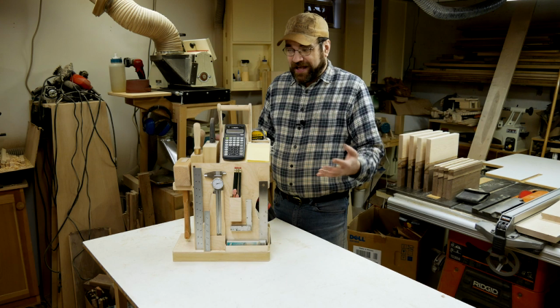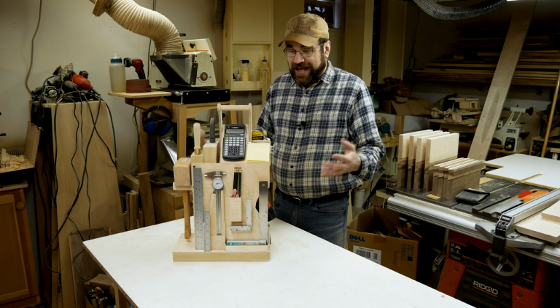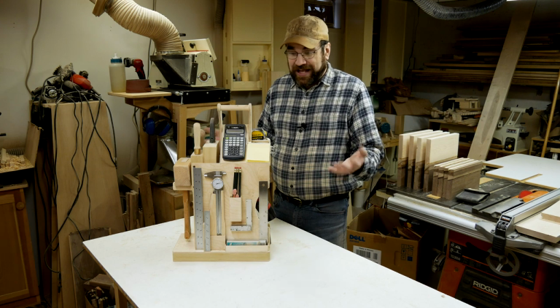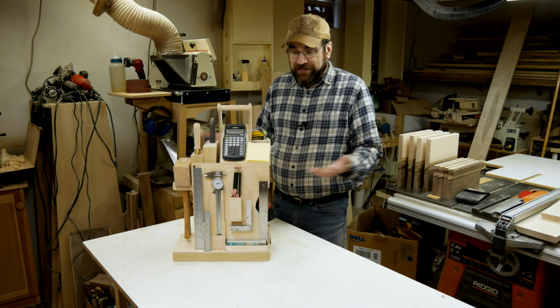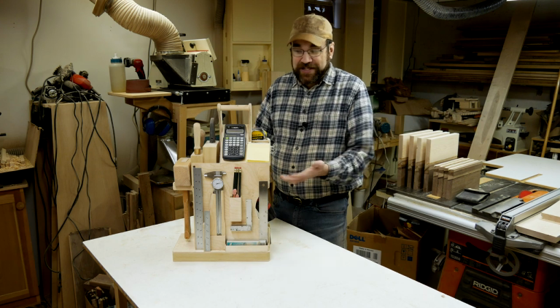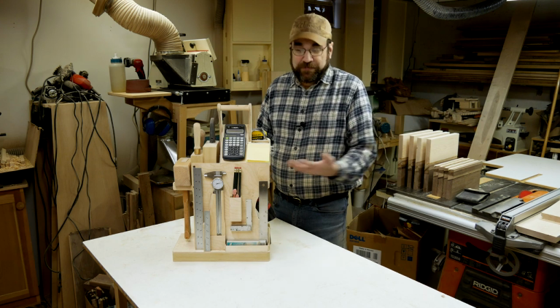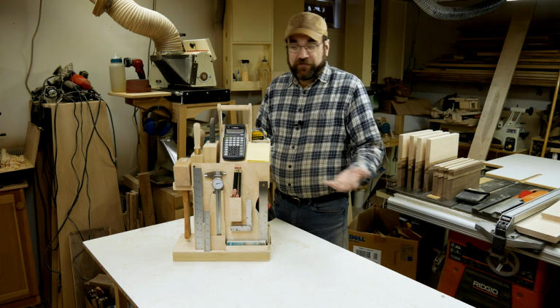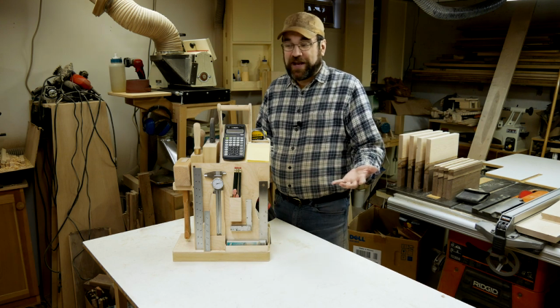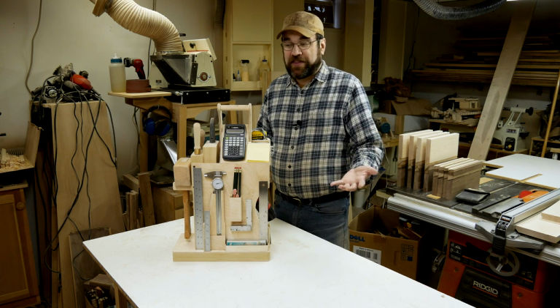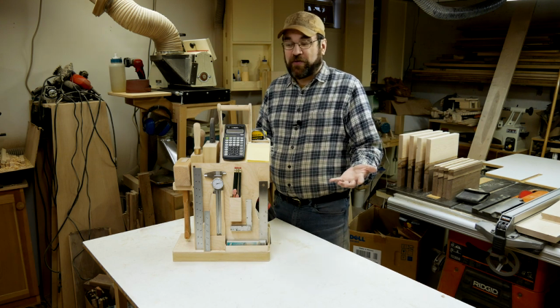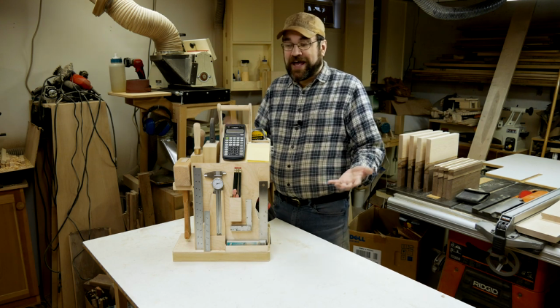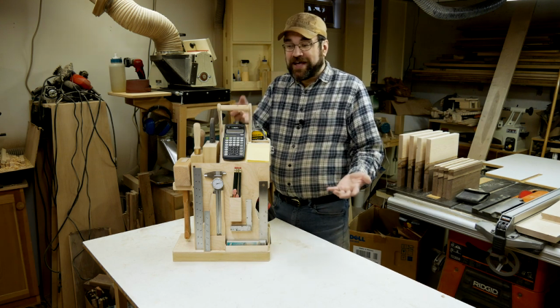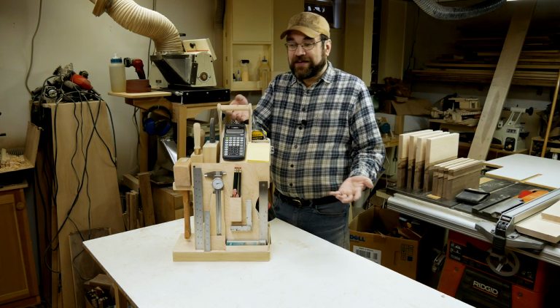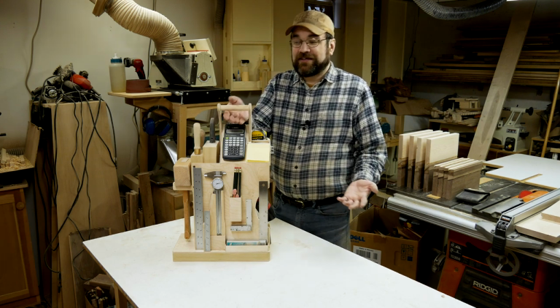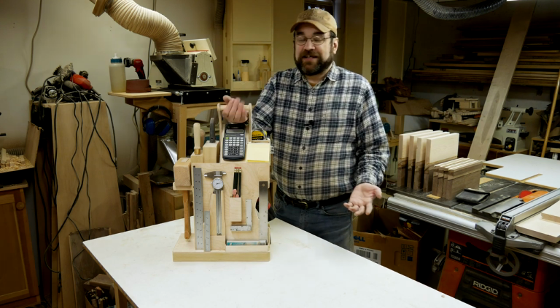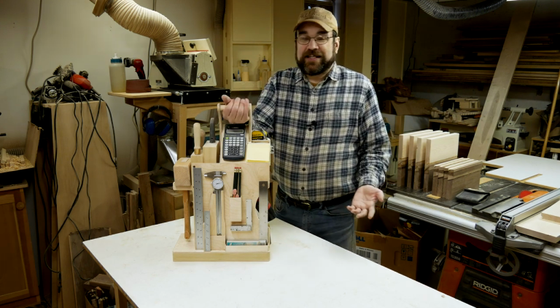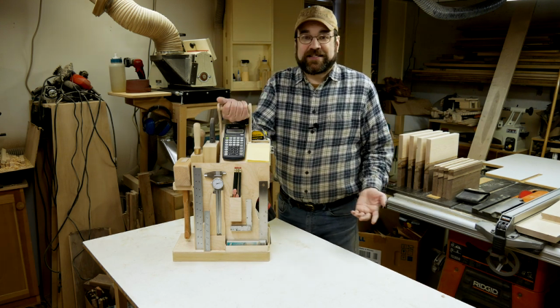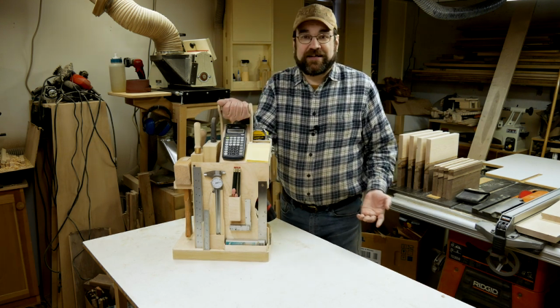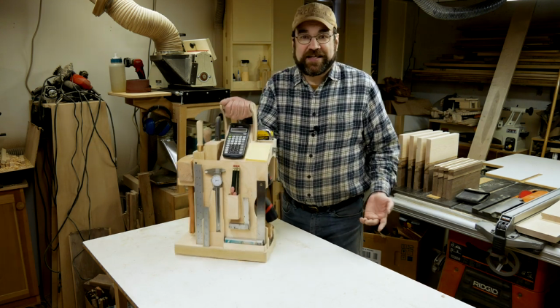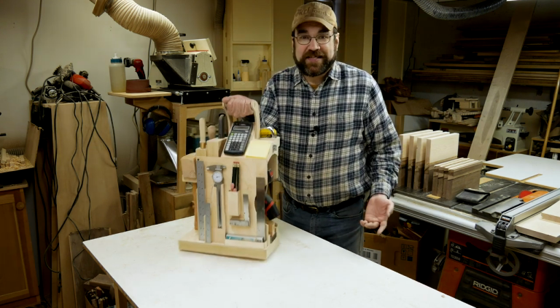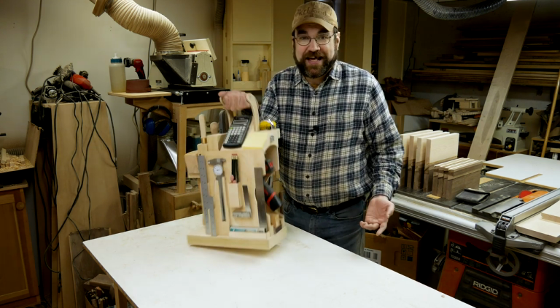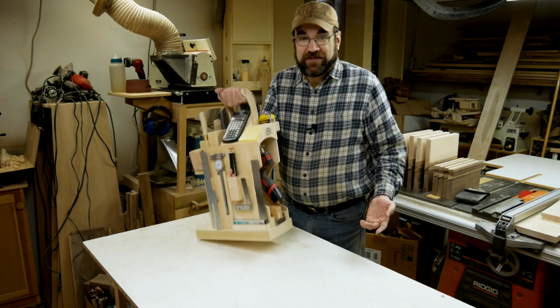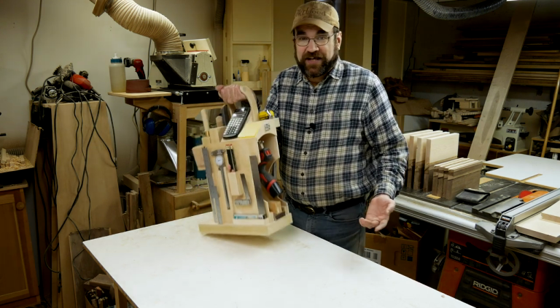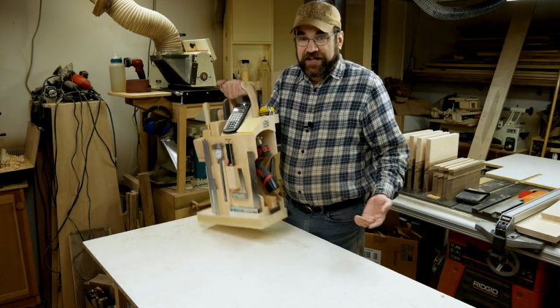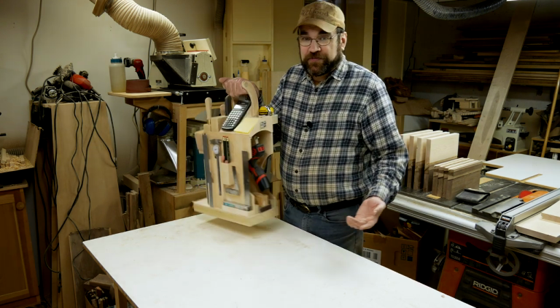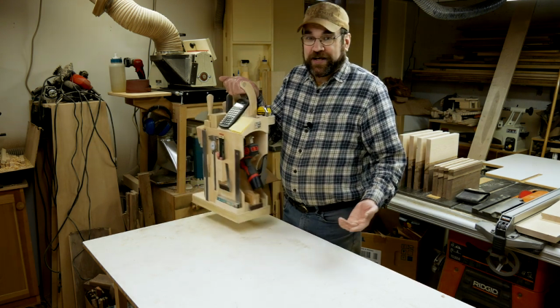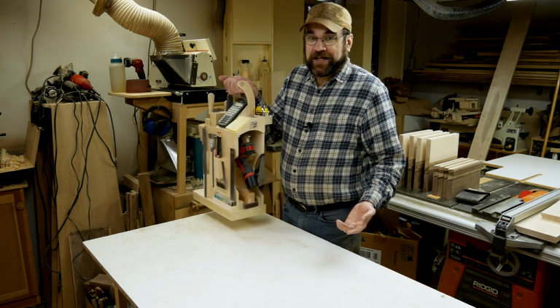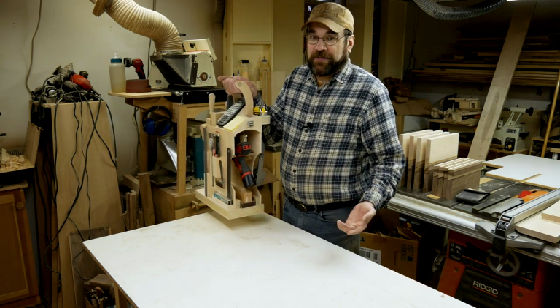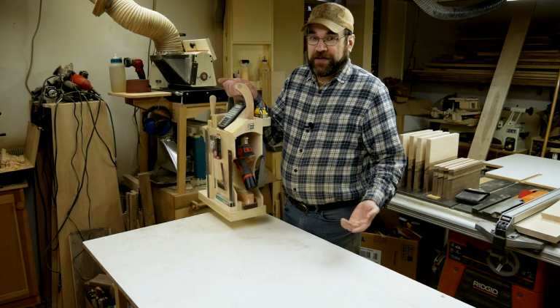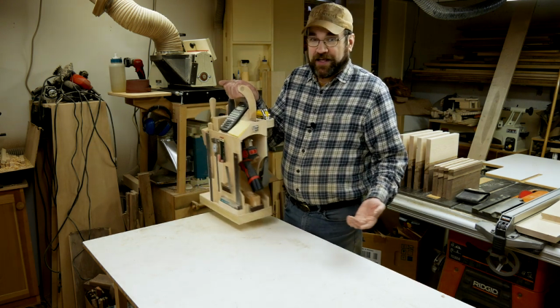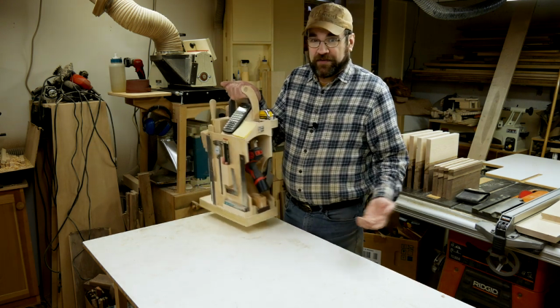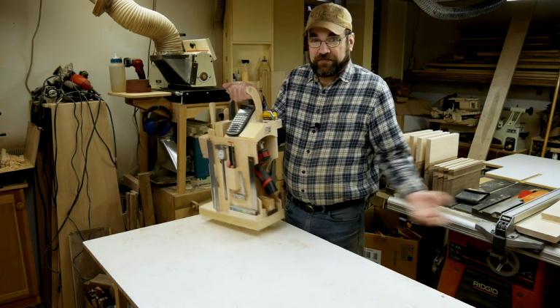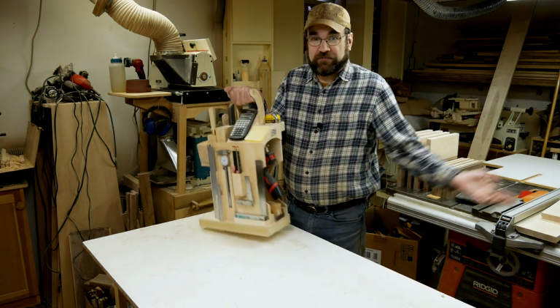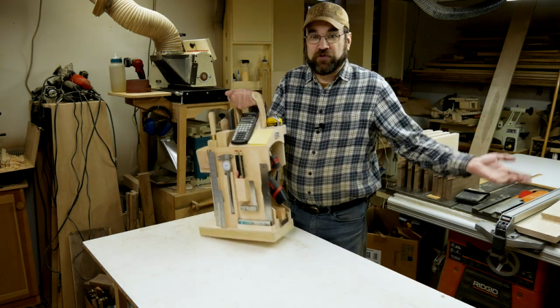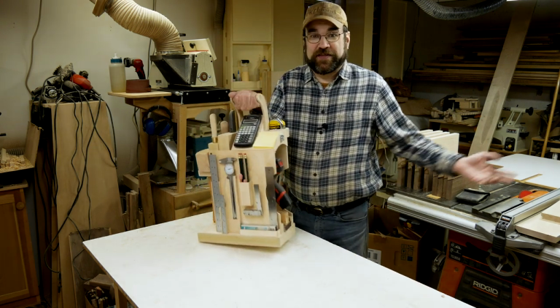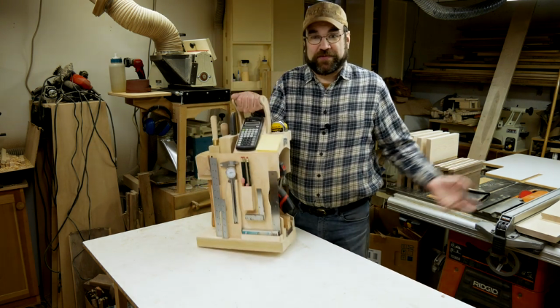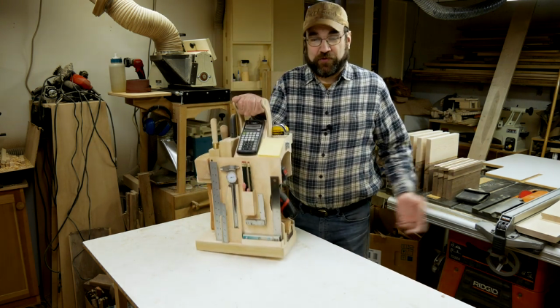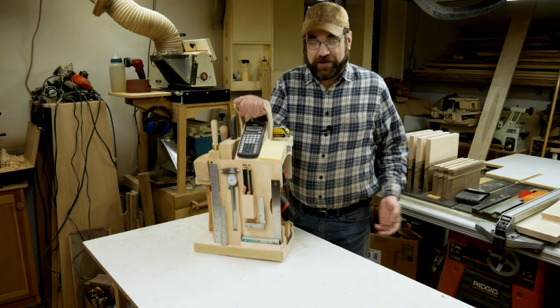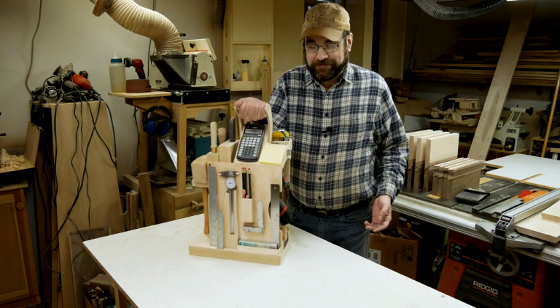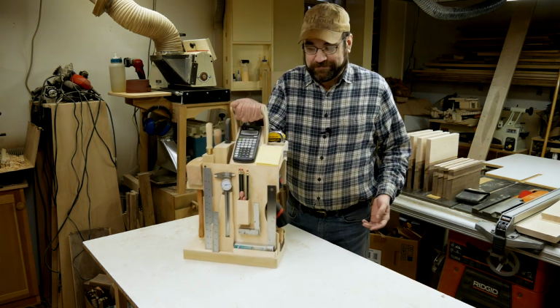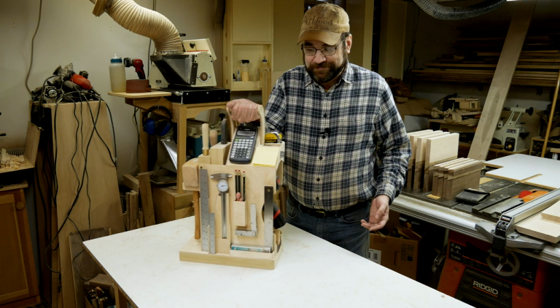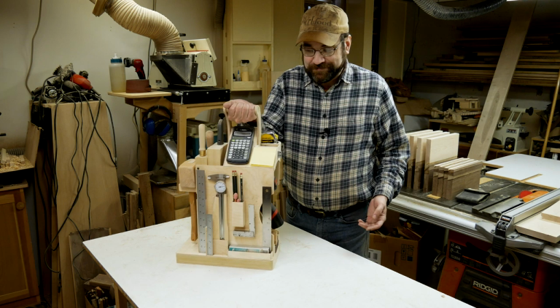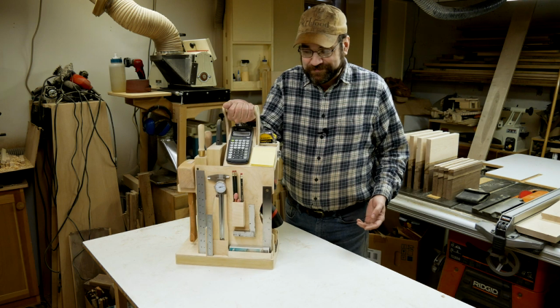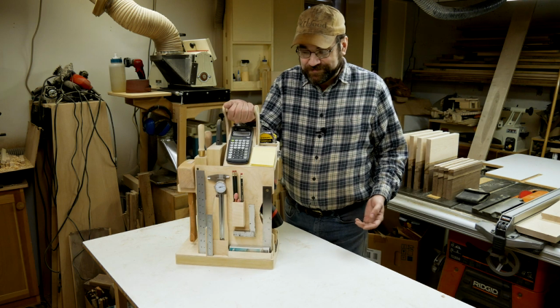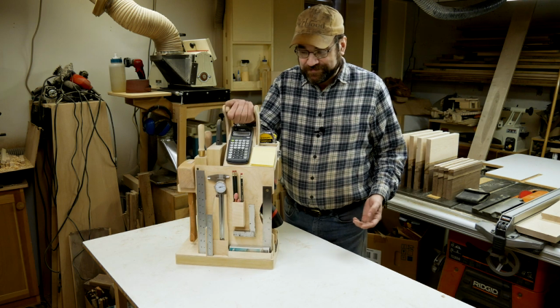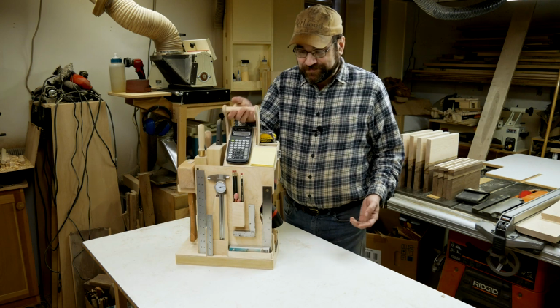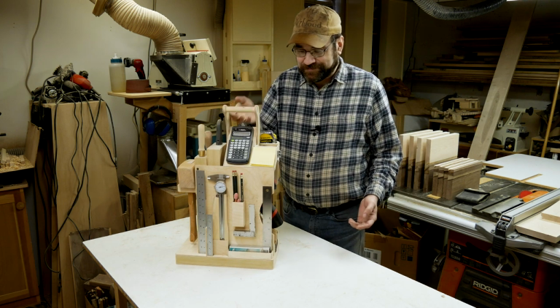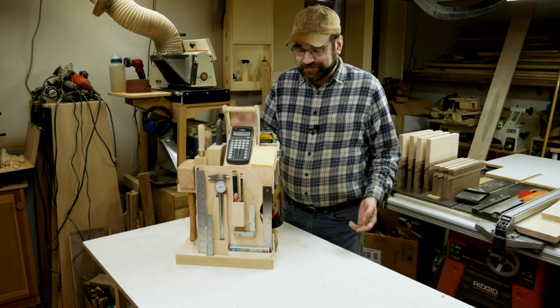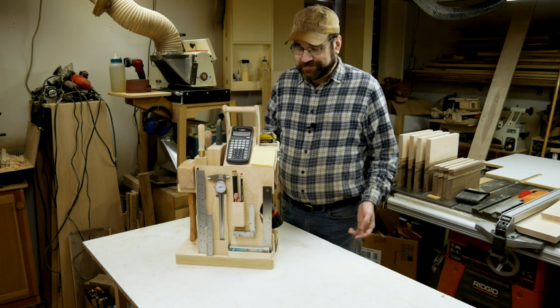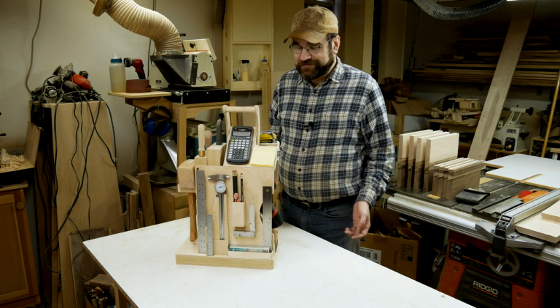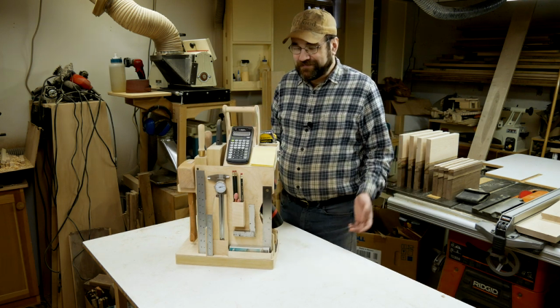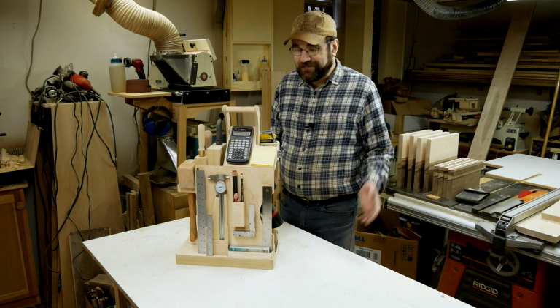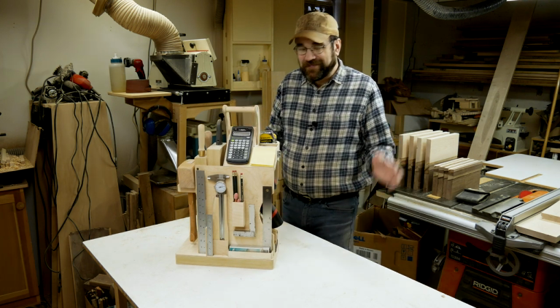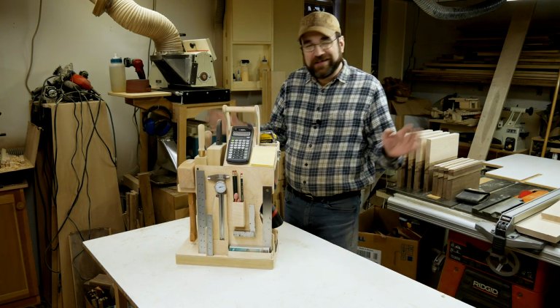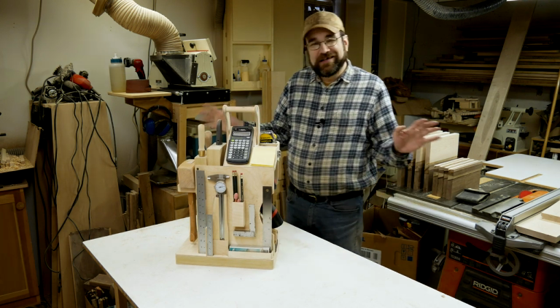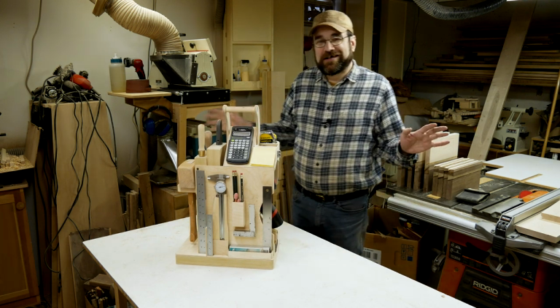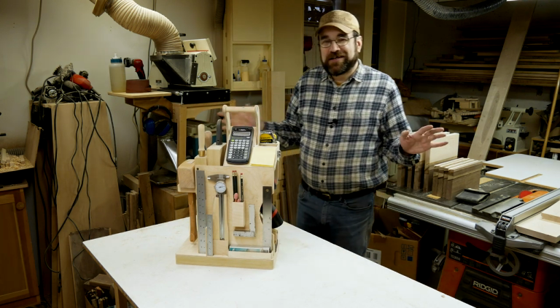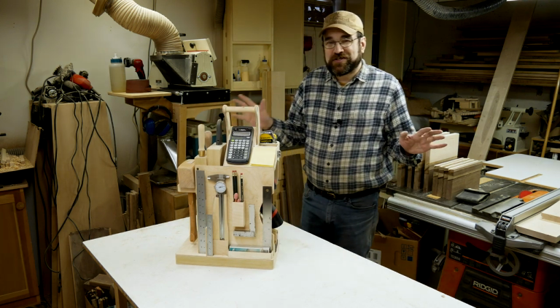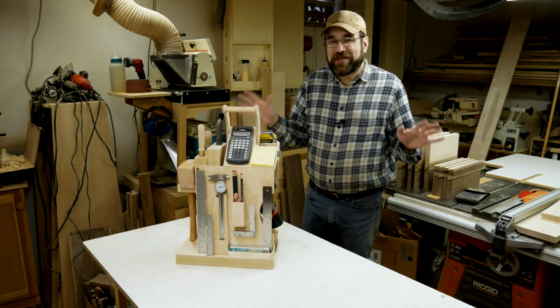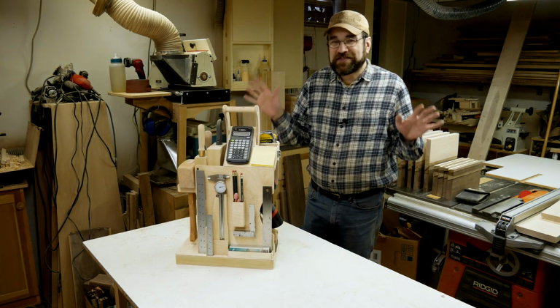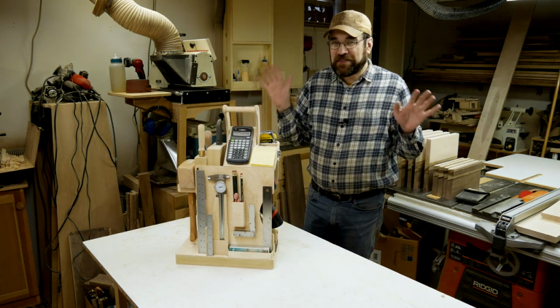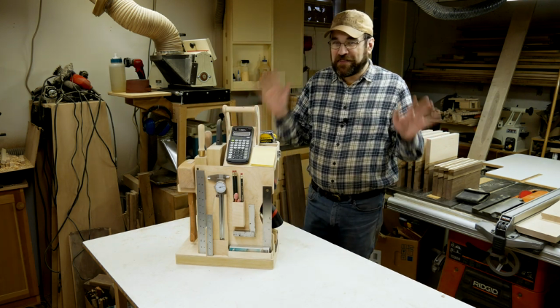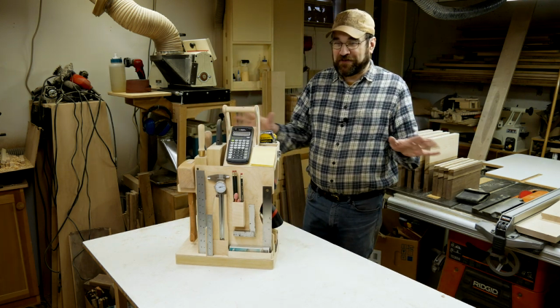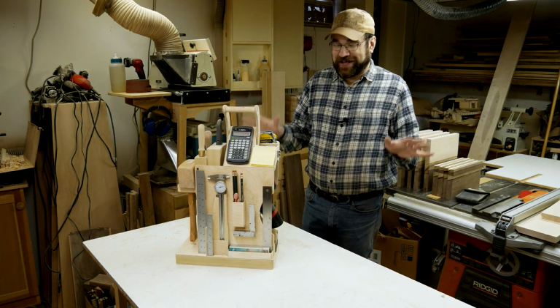It would all just be right here and be quick to clean up. And if I need to move it out of the way, it's got a nice handle — I could just pick it up and move it somewhere. So that's the theory.